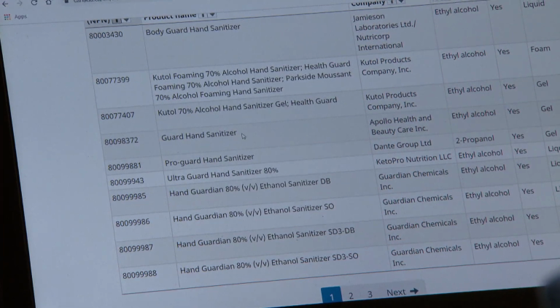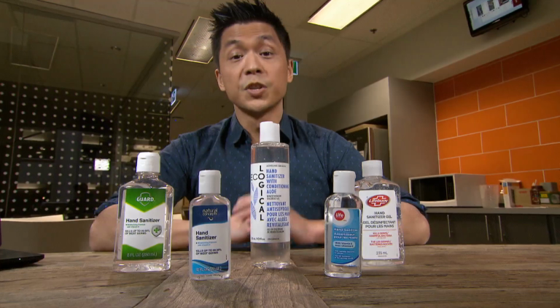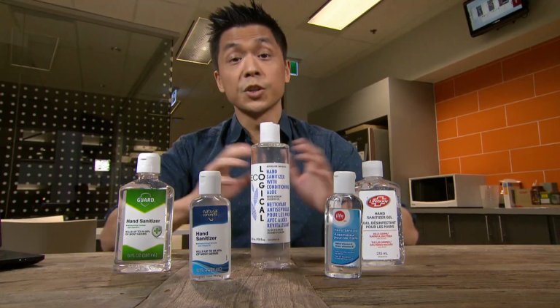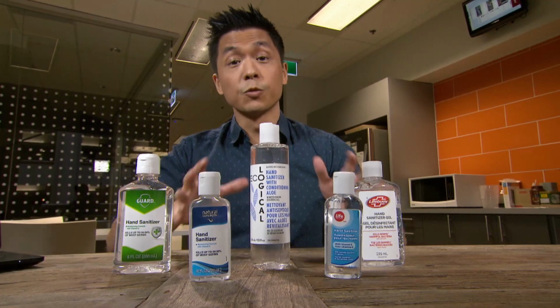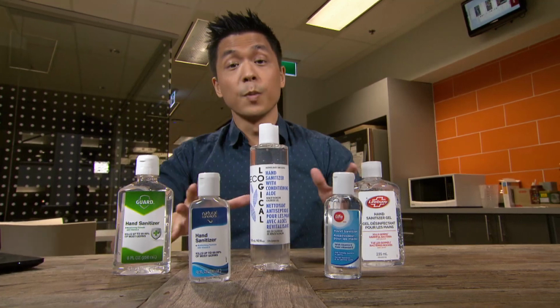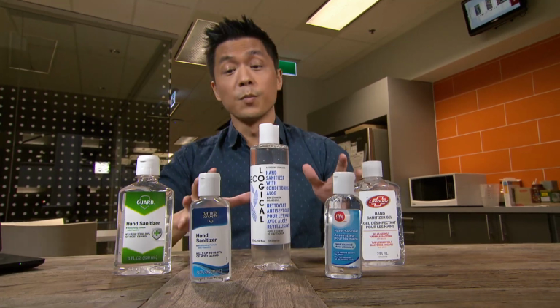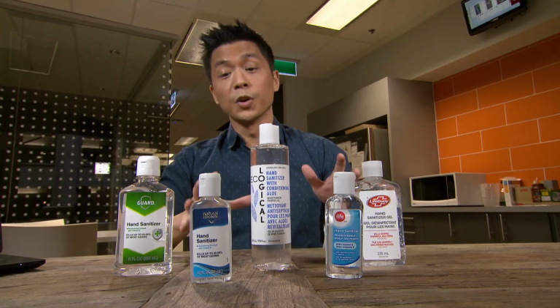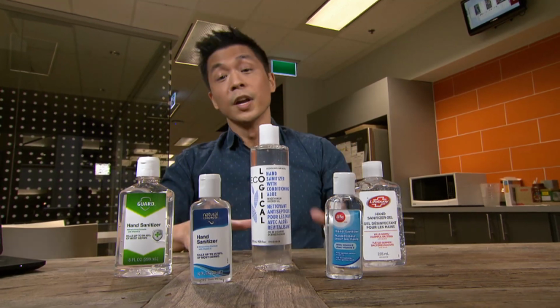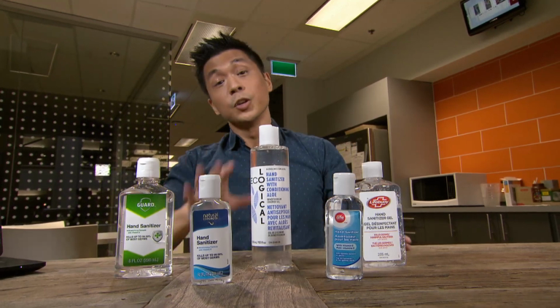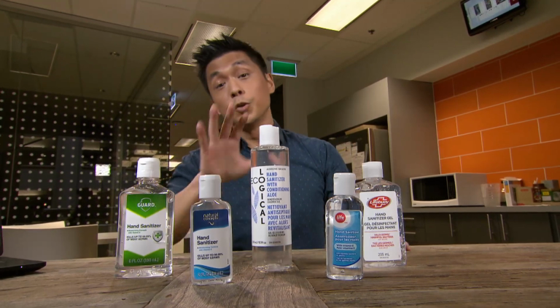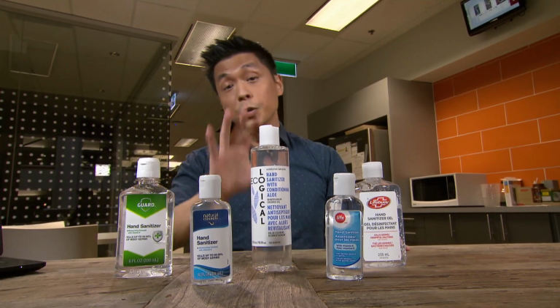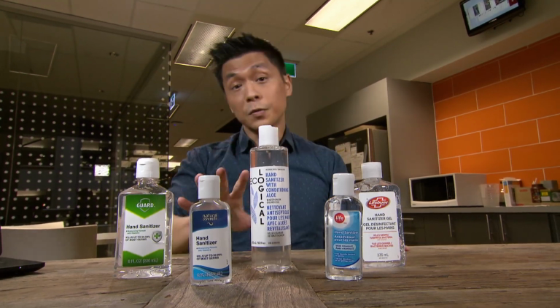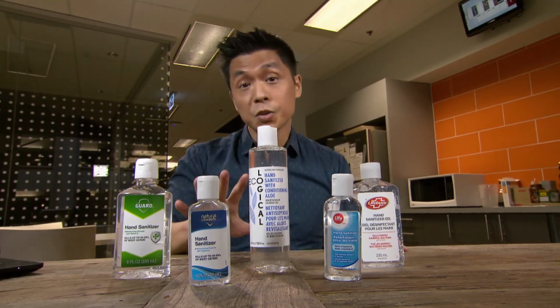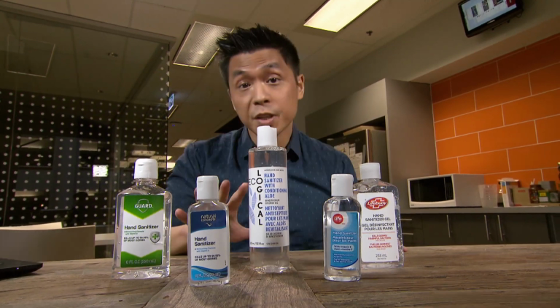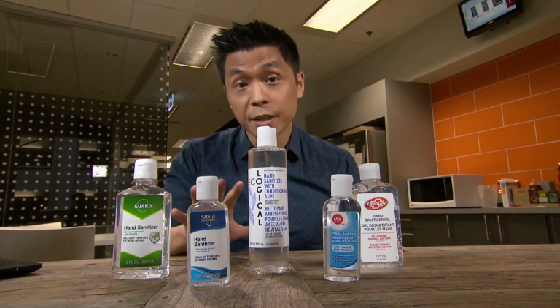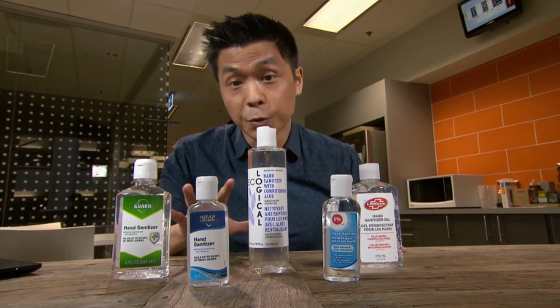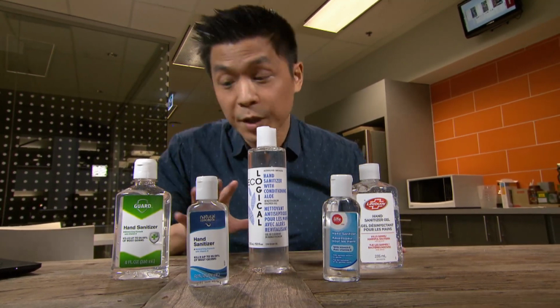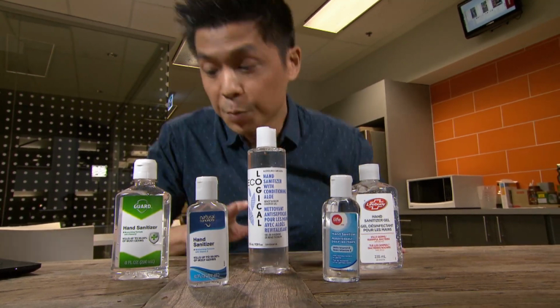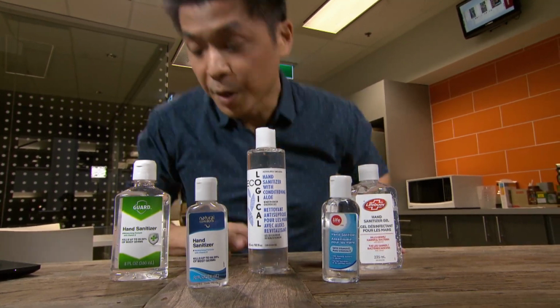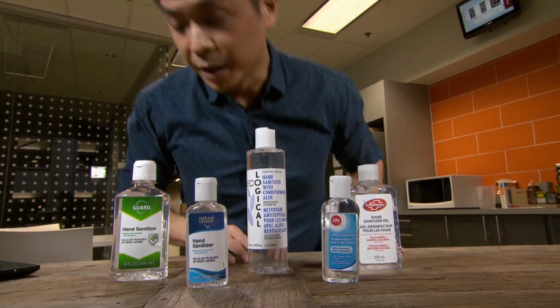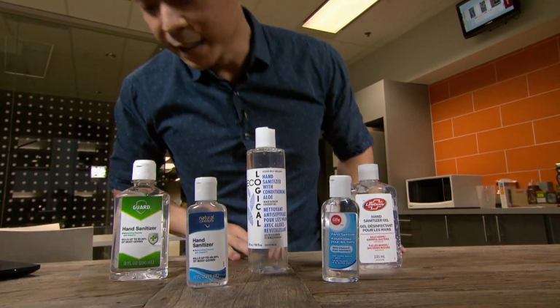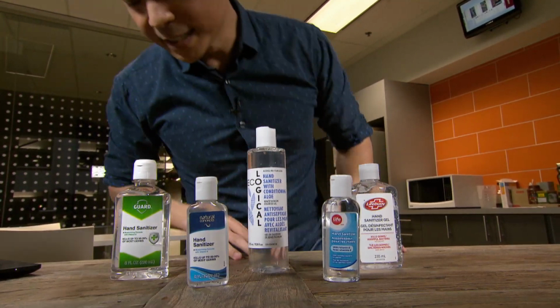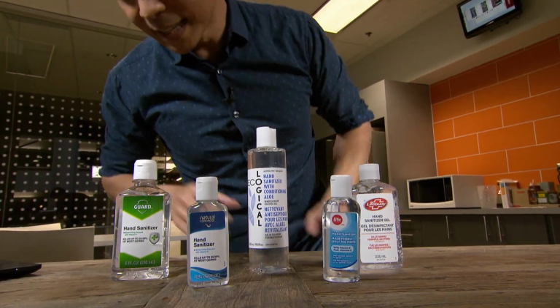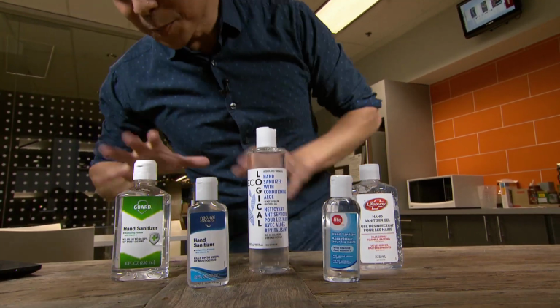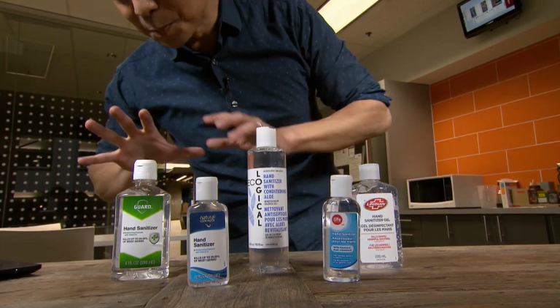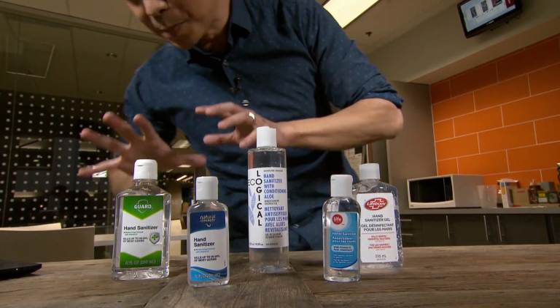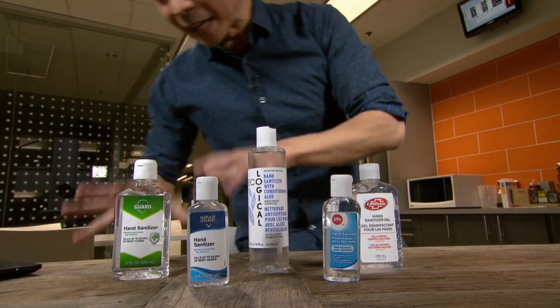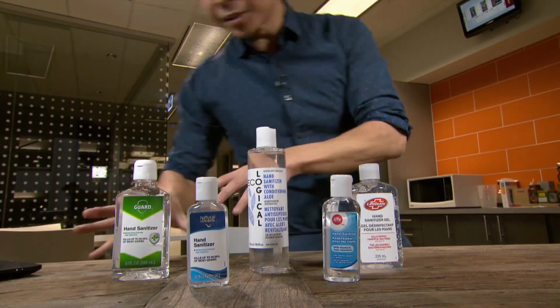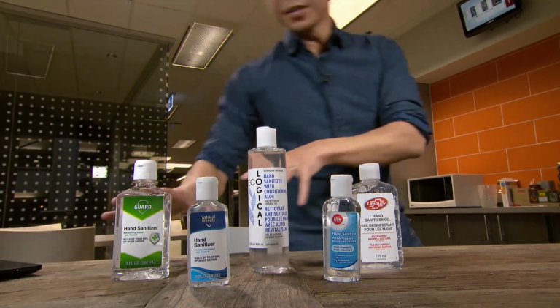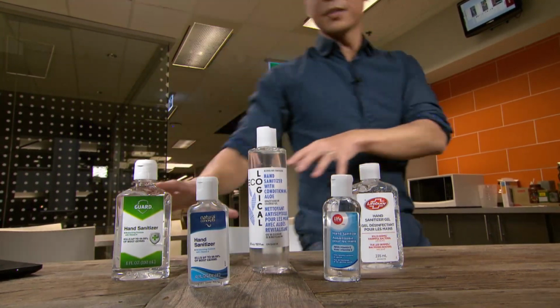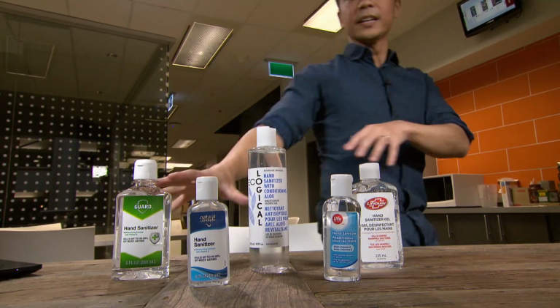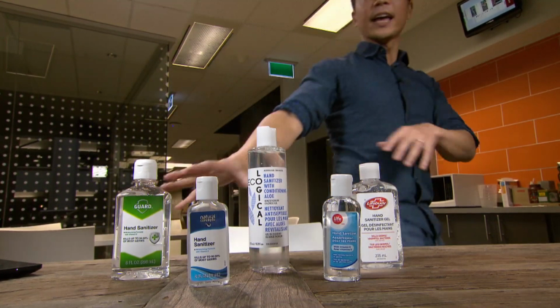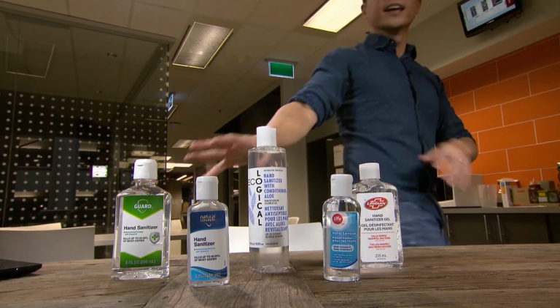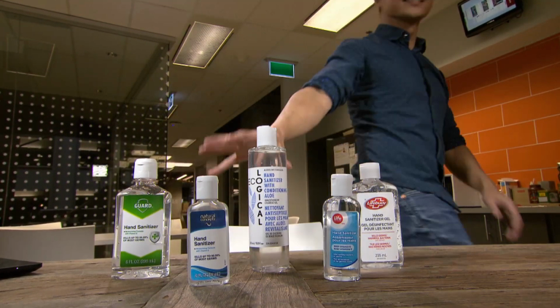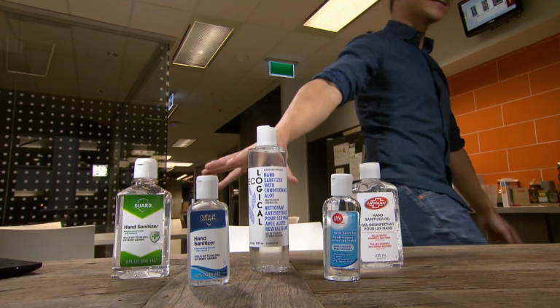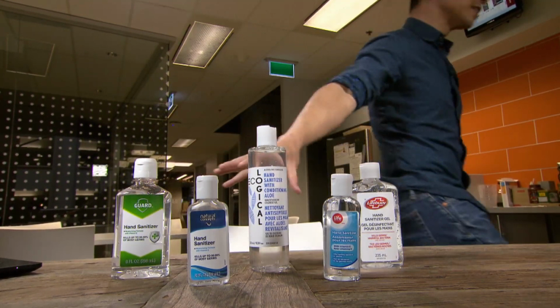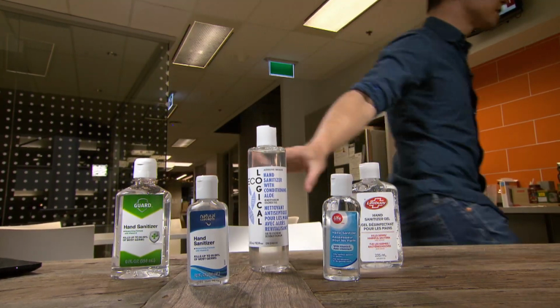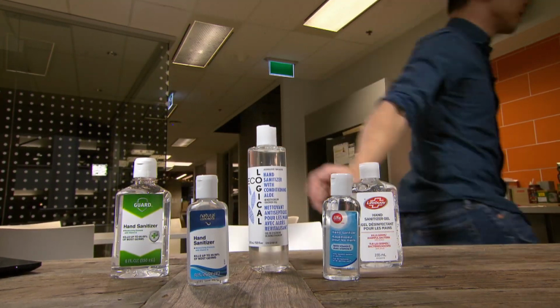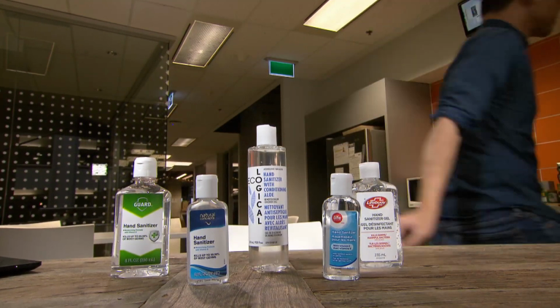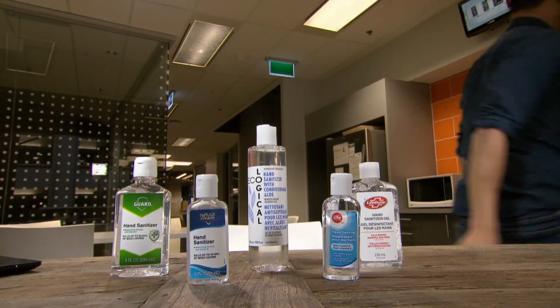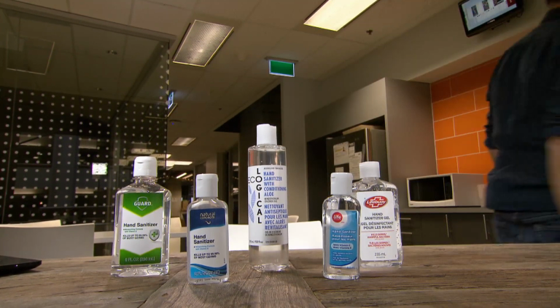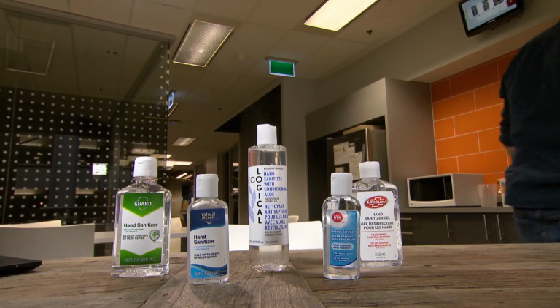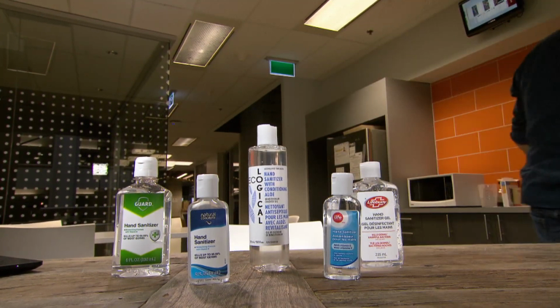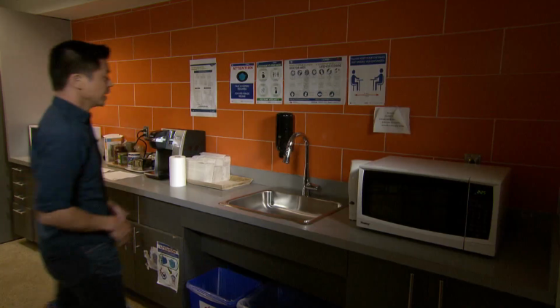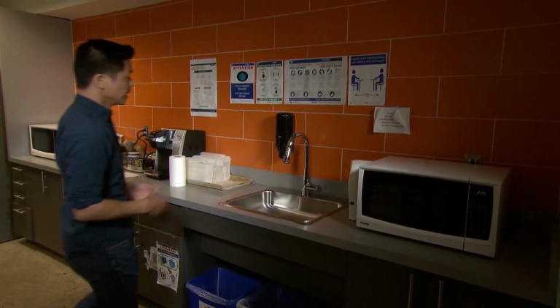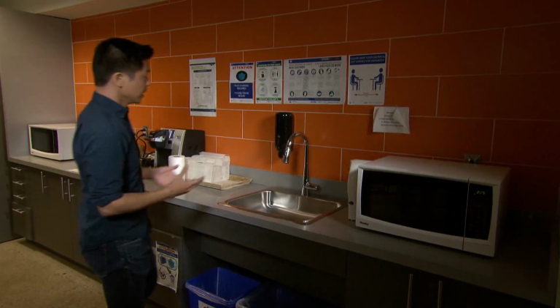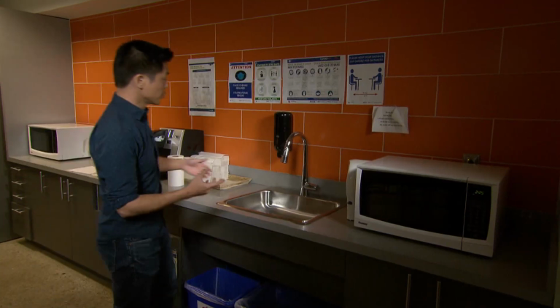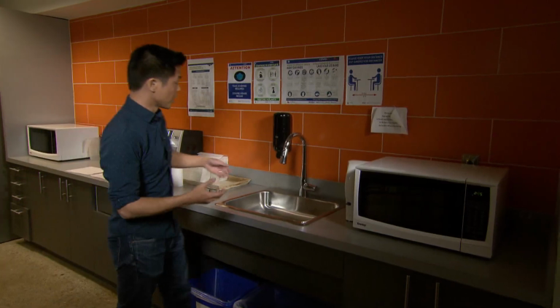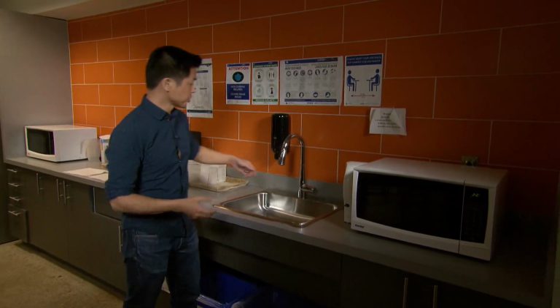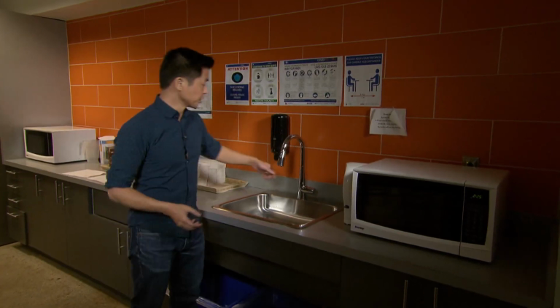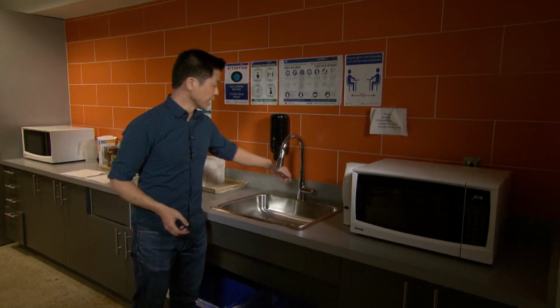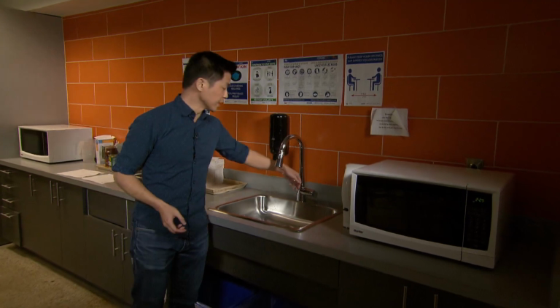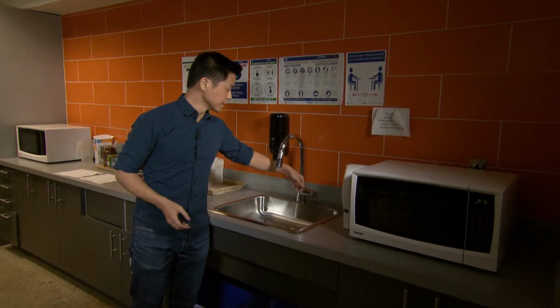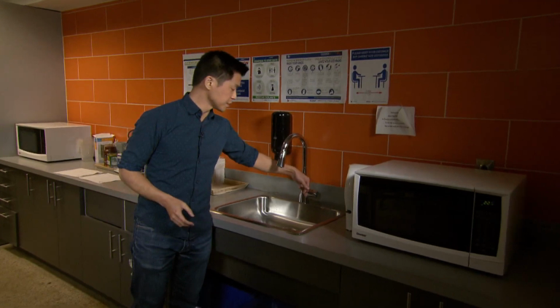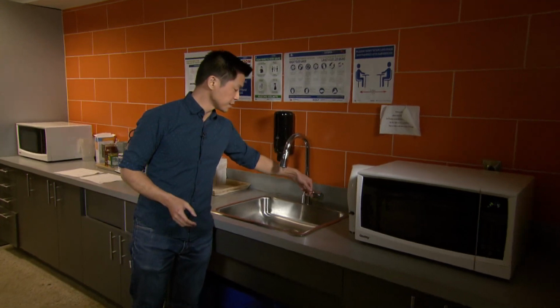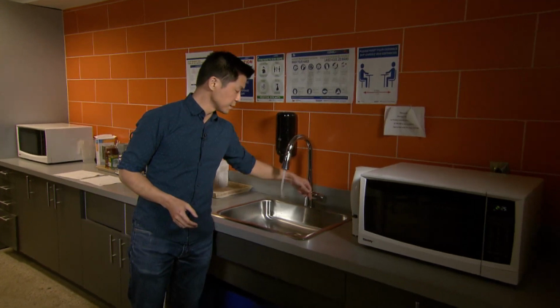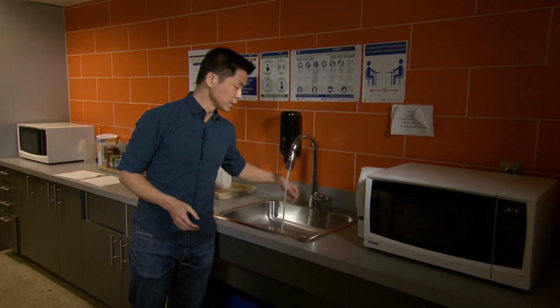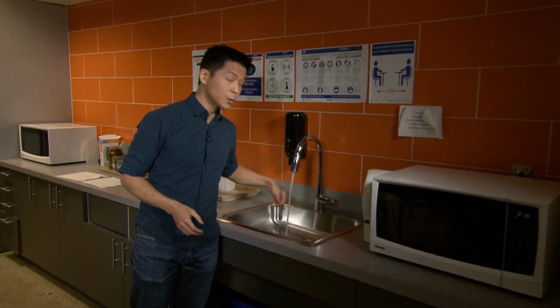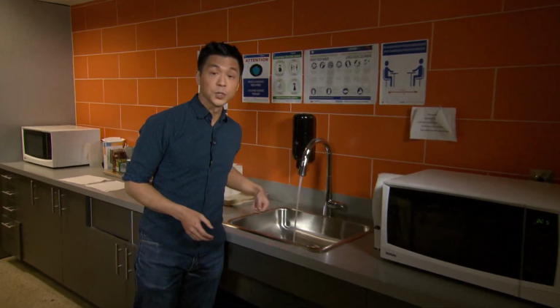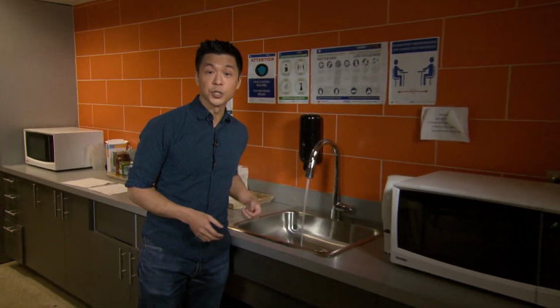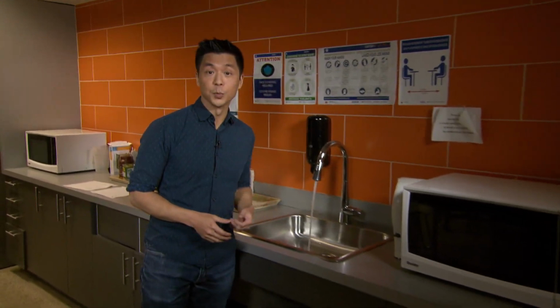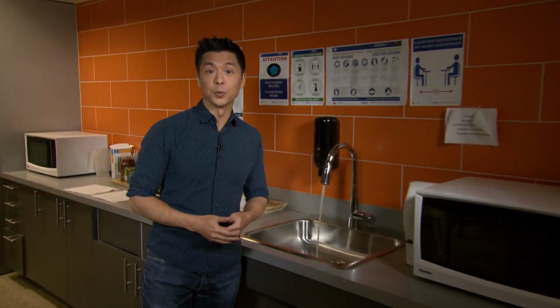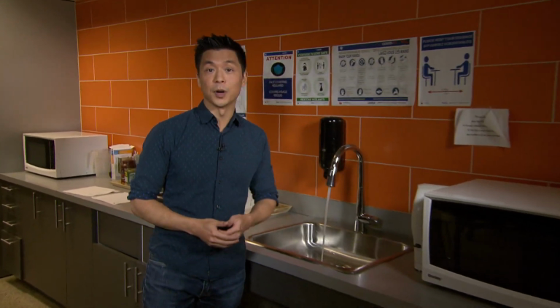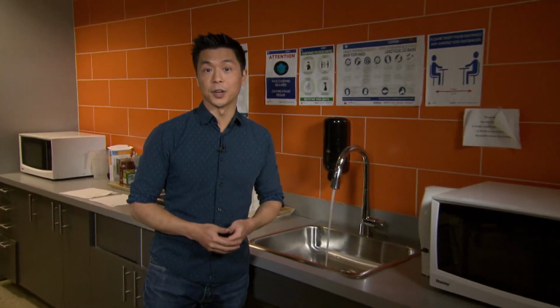But just remember, universally agreed upon is that better than hand sanitizers is washing your hands with soap and water.